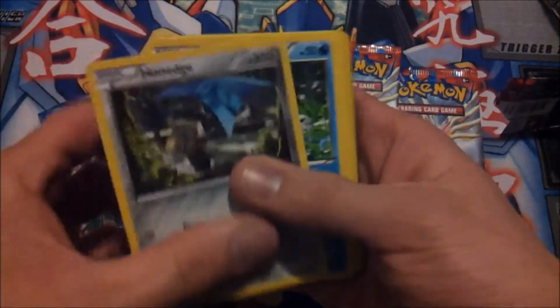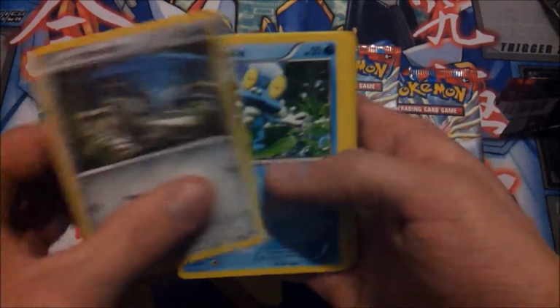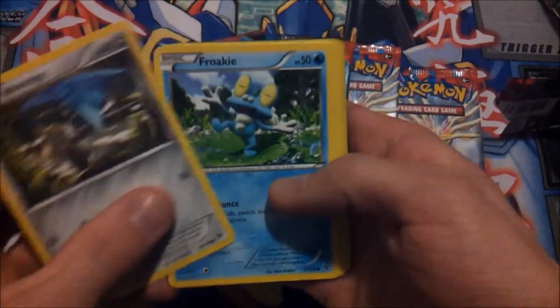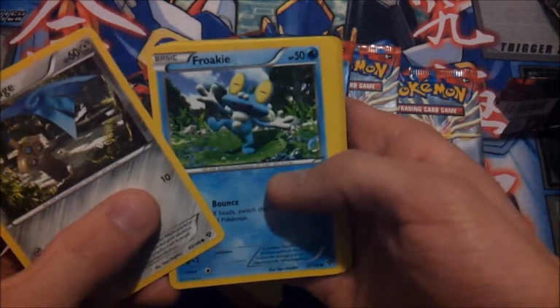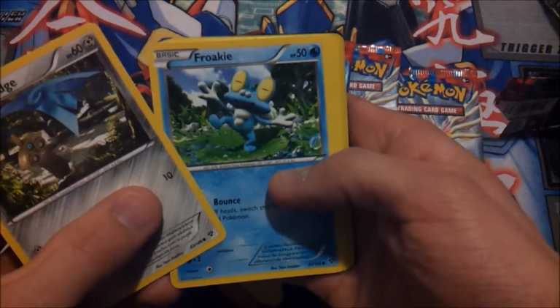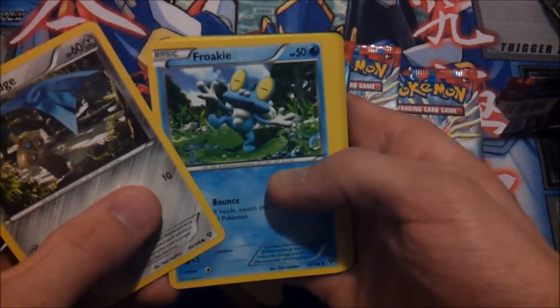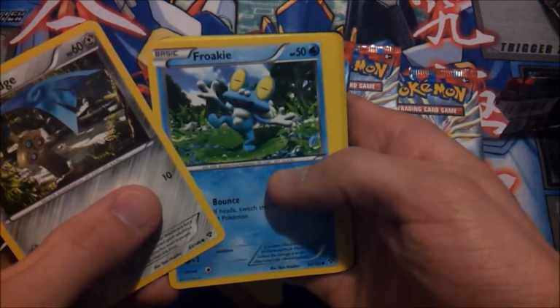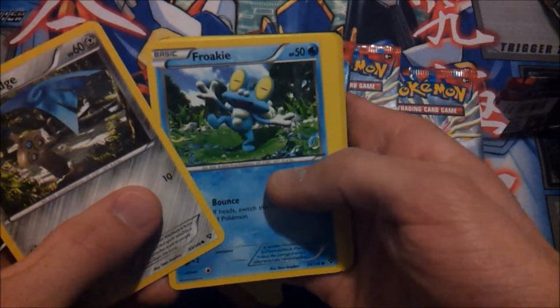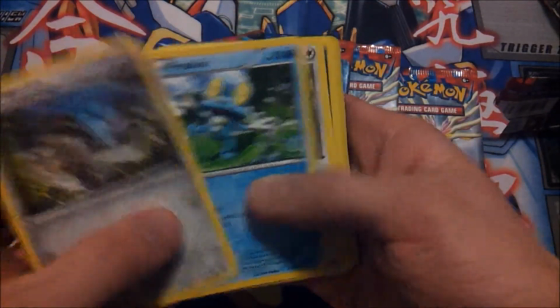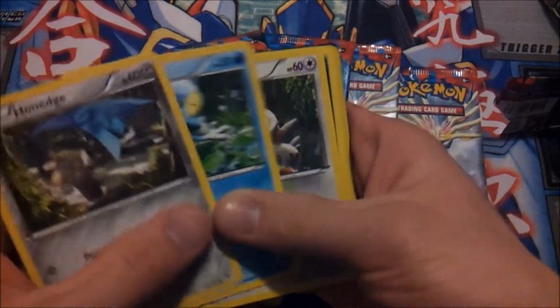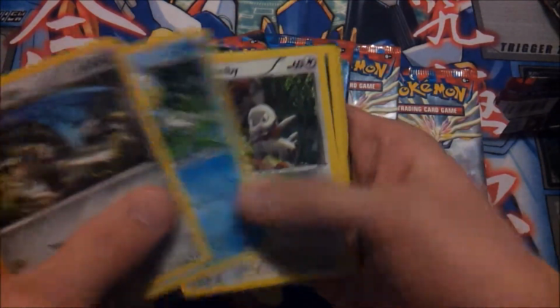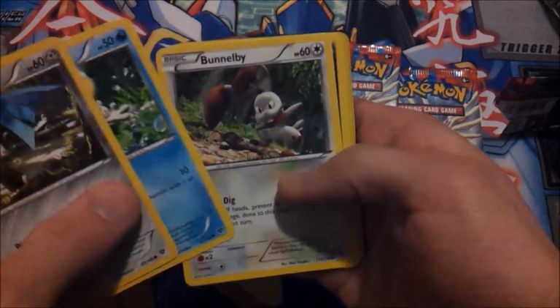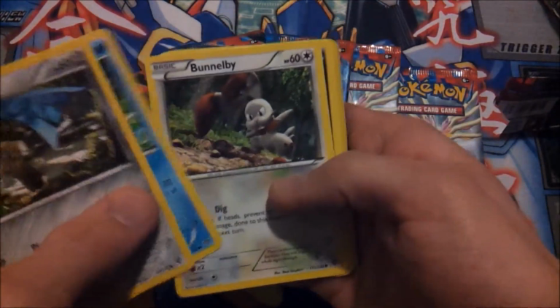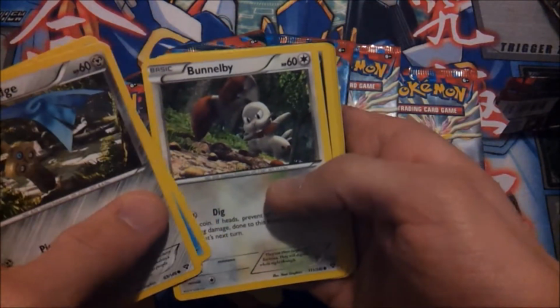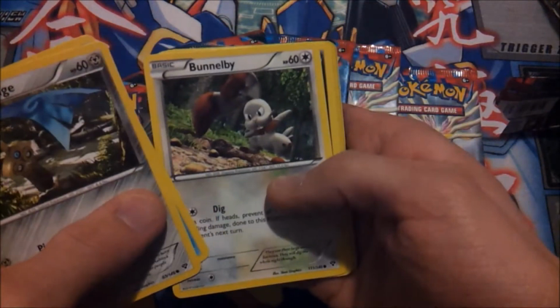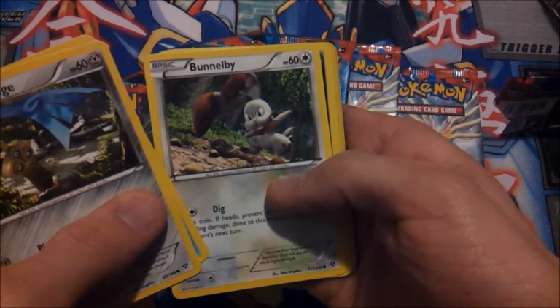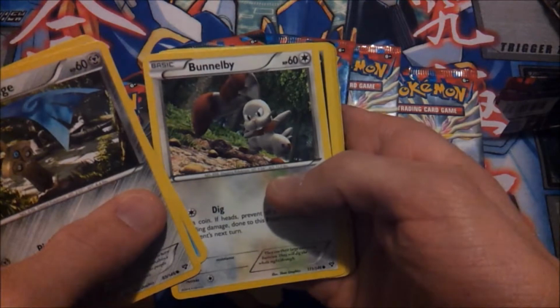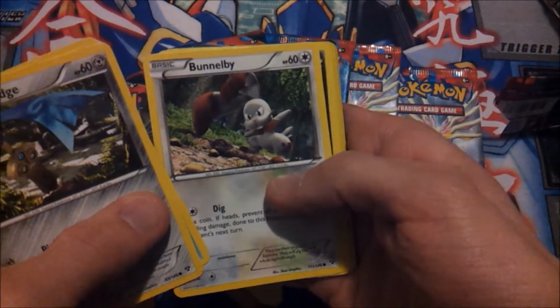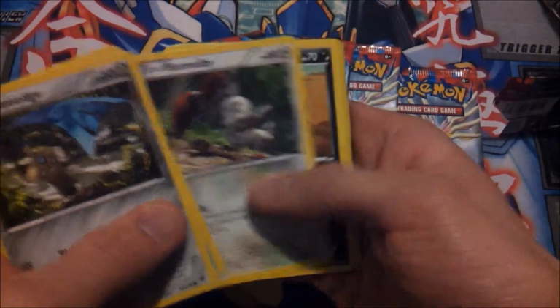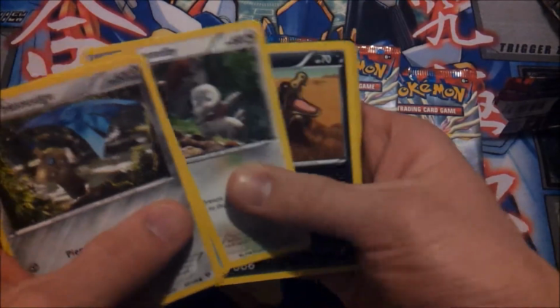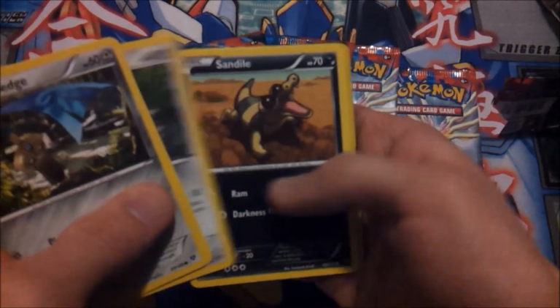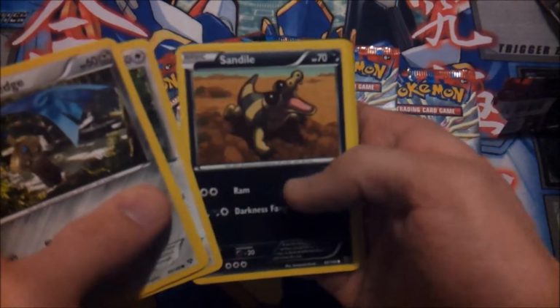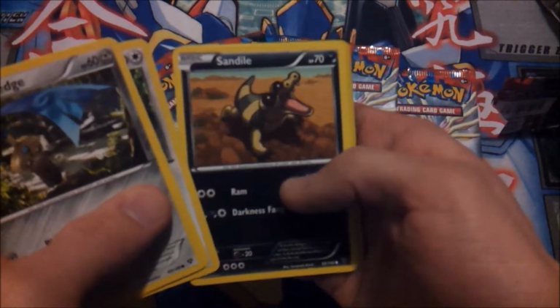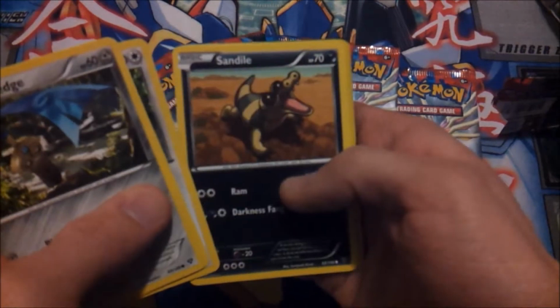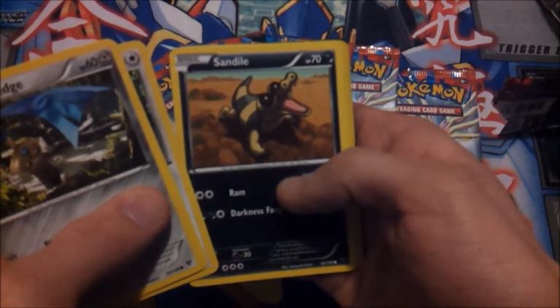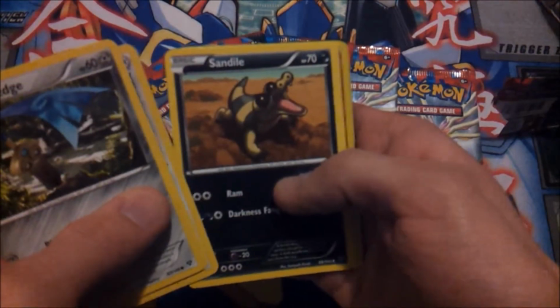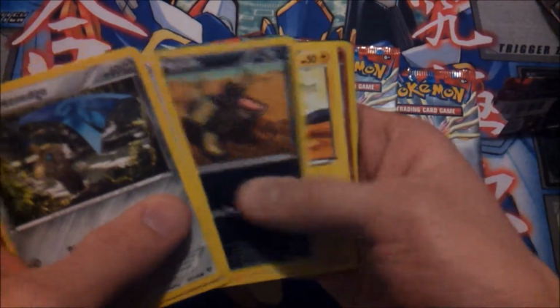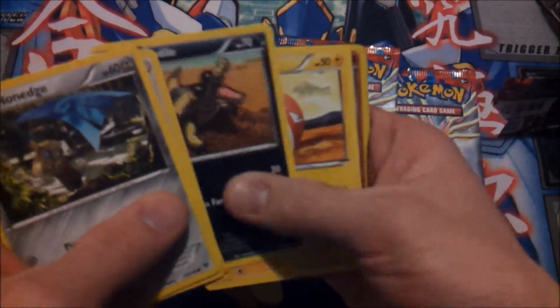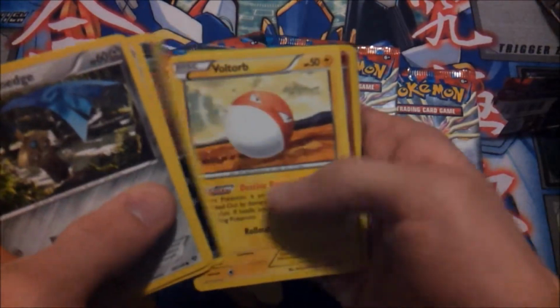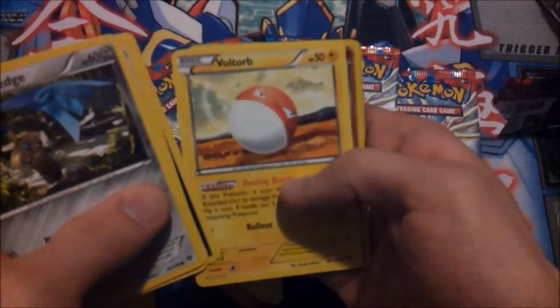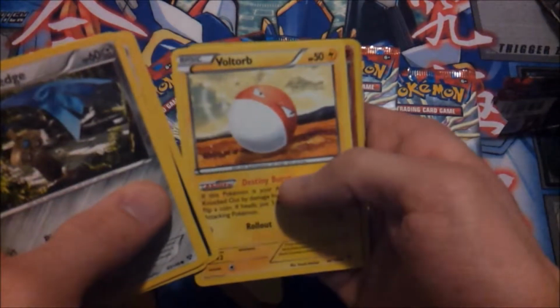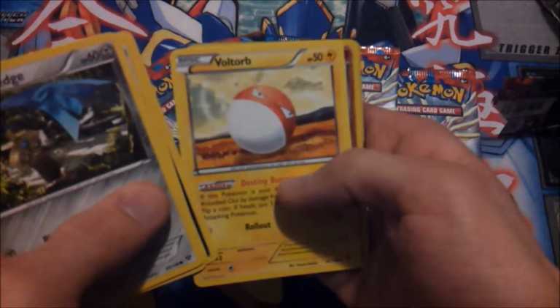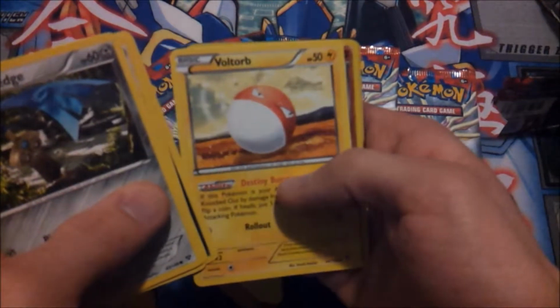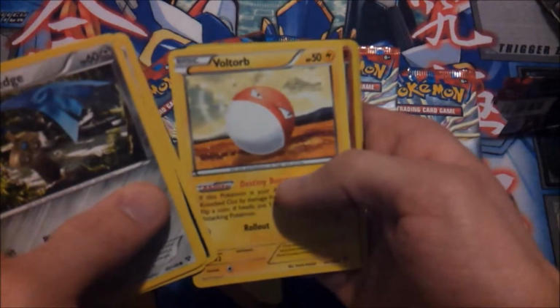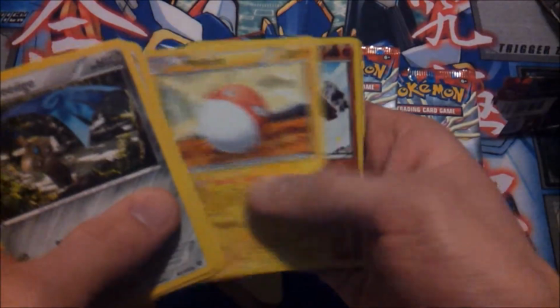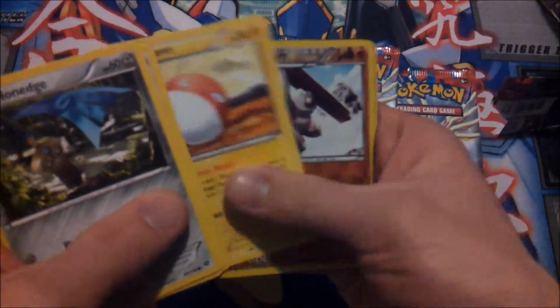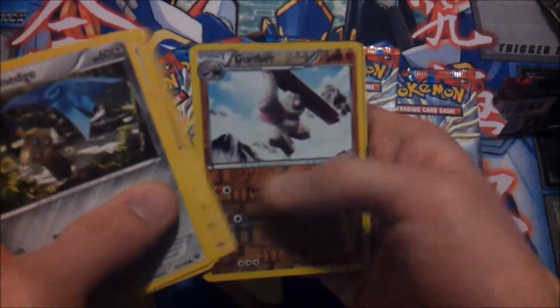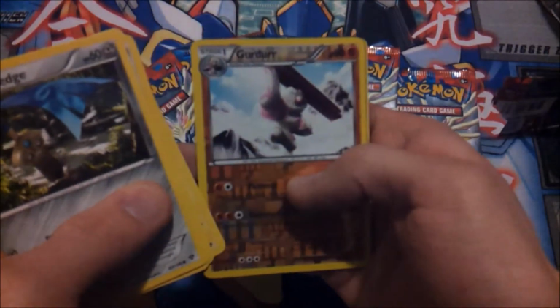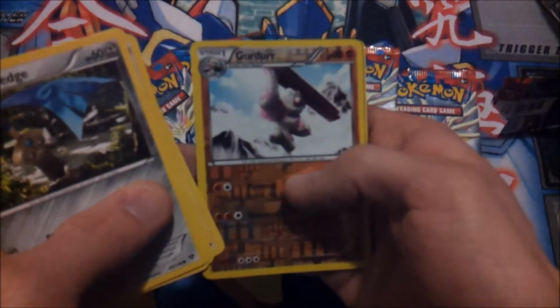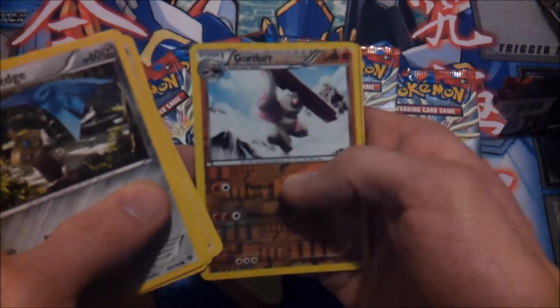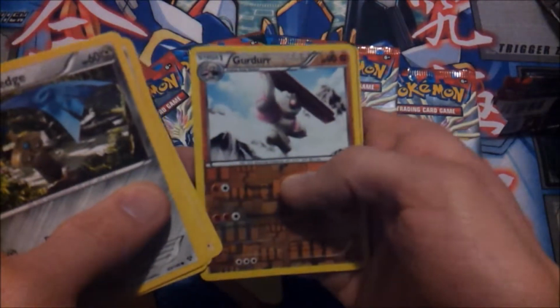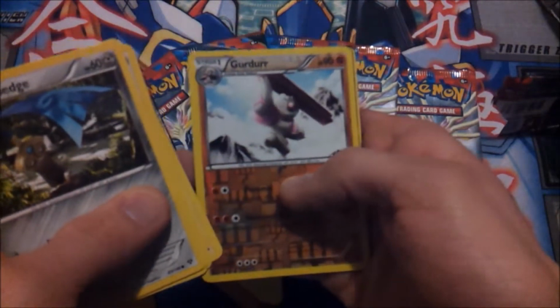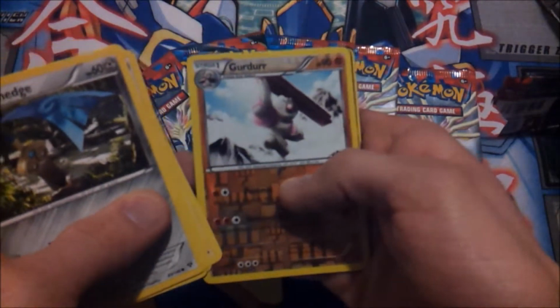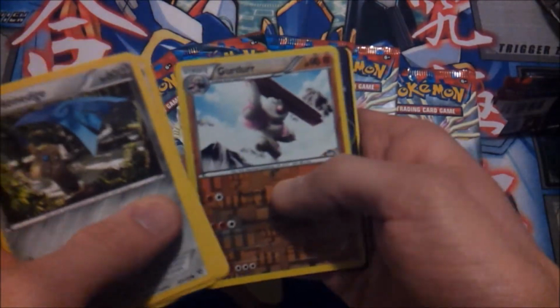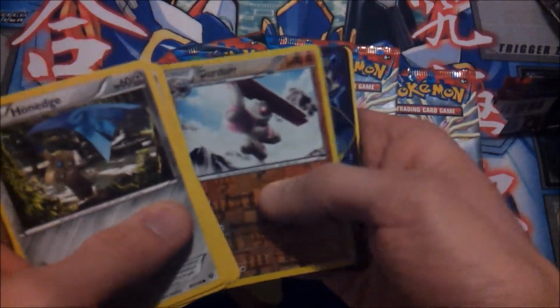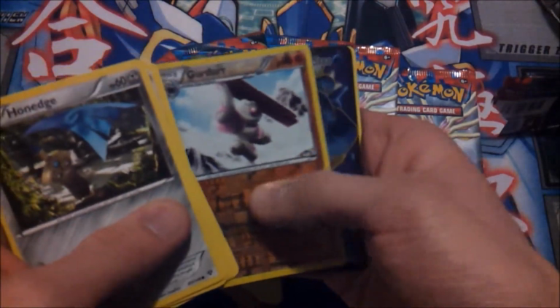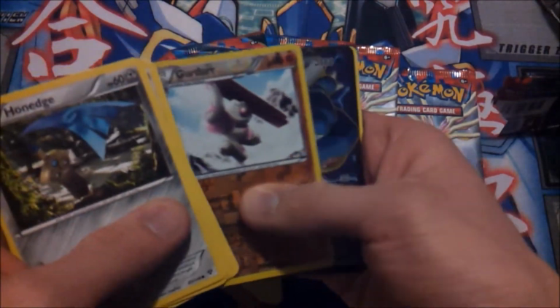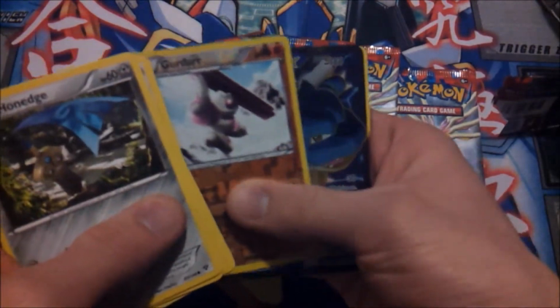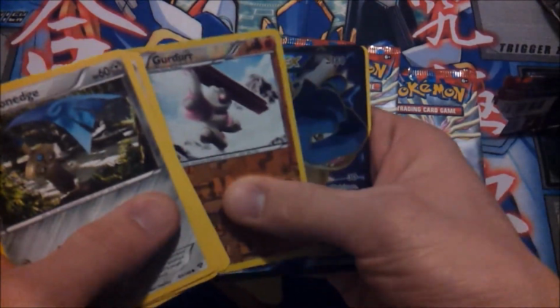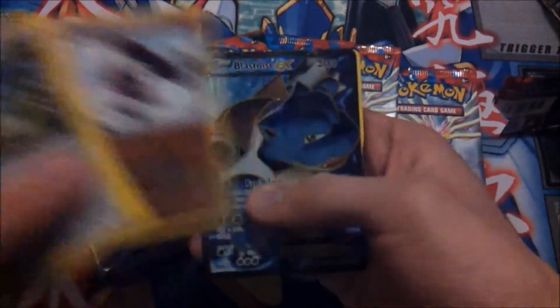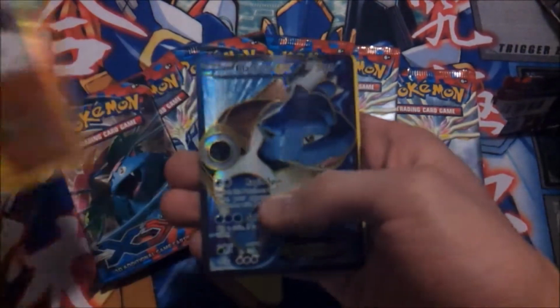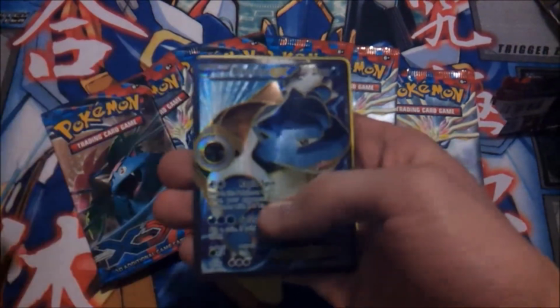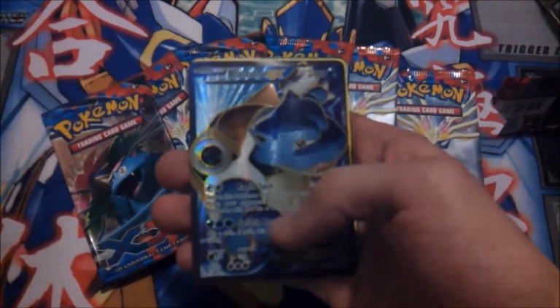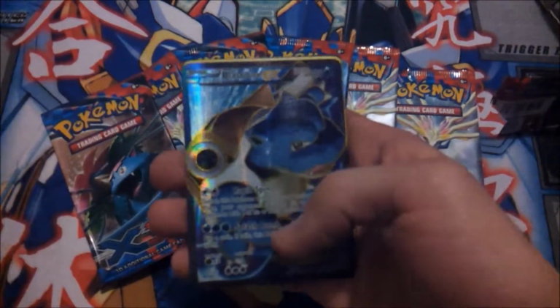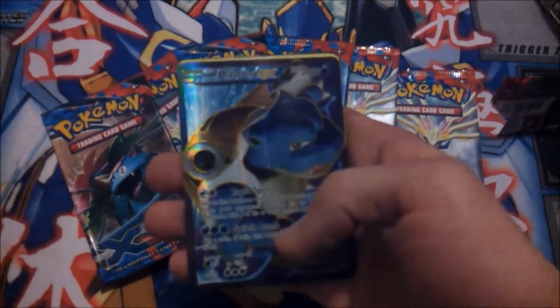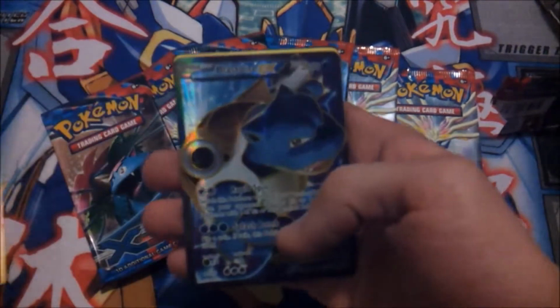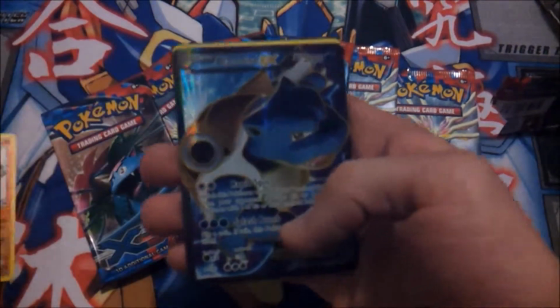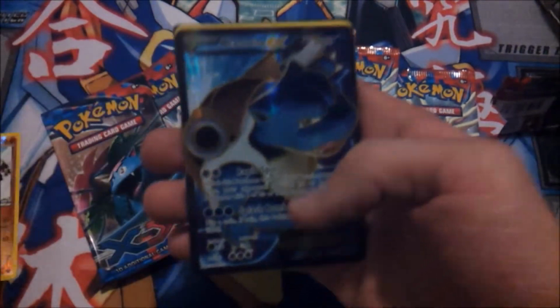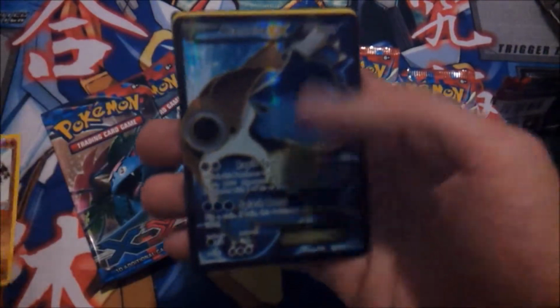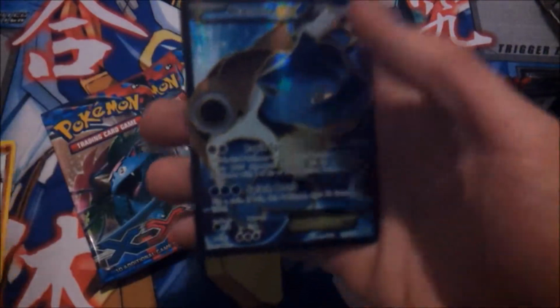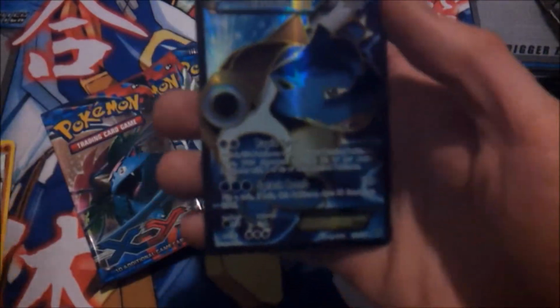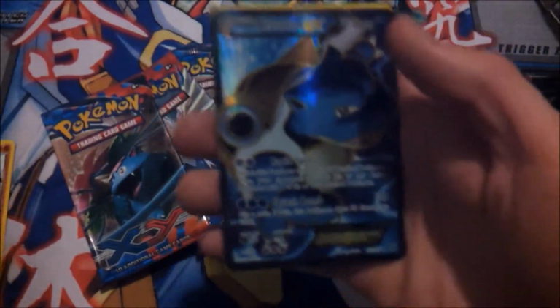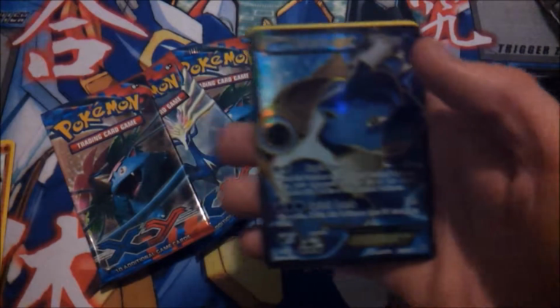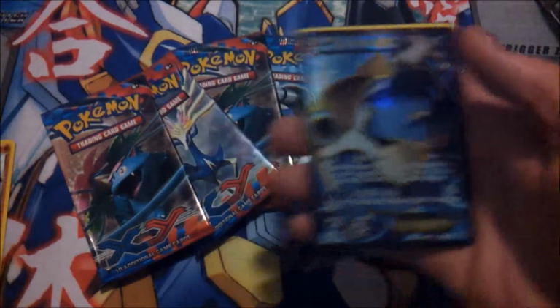We got a Honedge, Froakie, Bunnelby, Sandile, Voltorb, Girder... and oh my god.